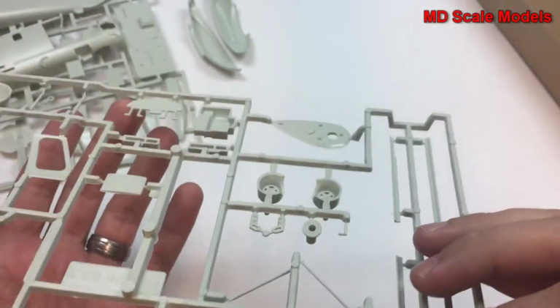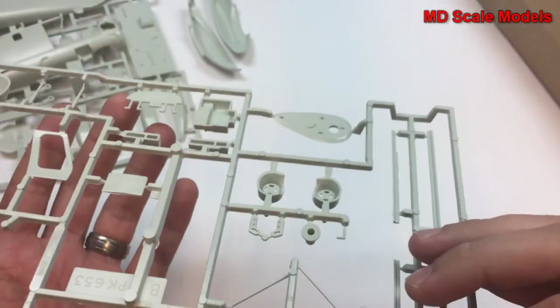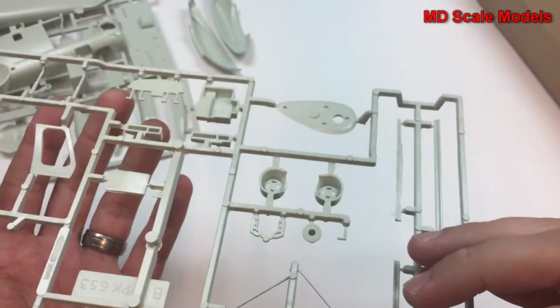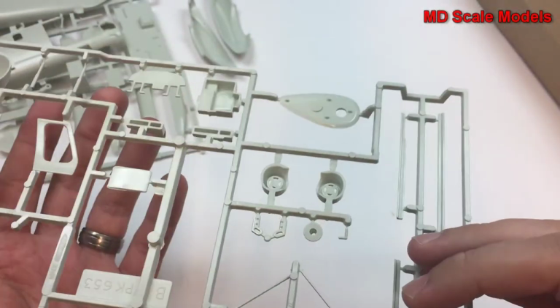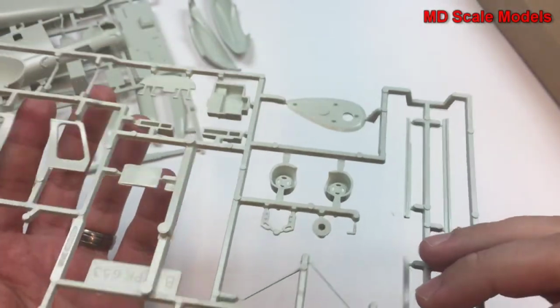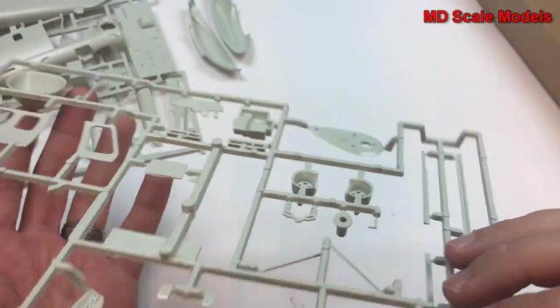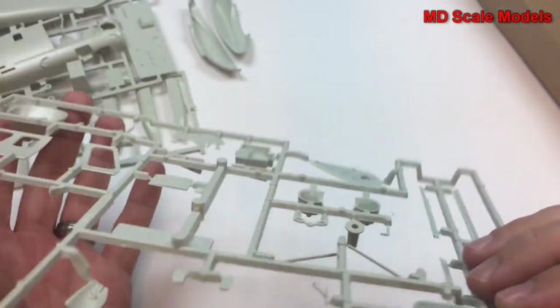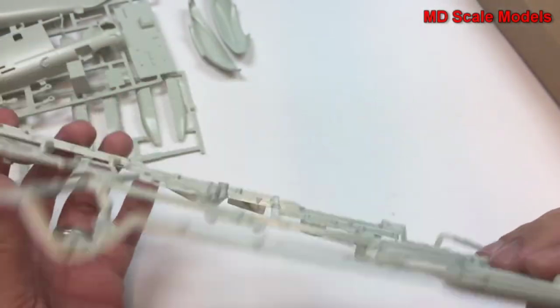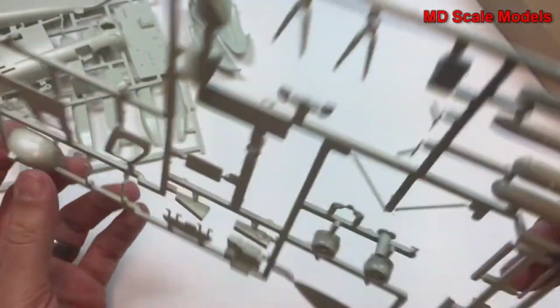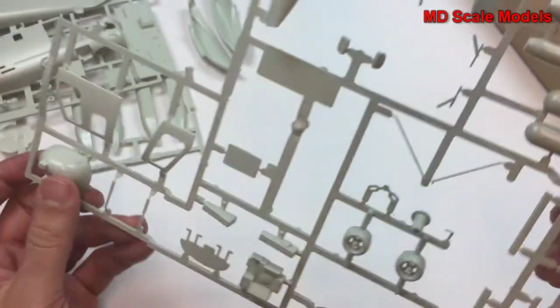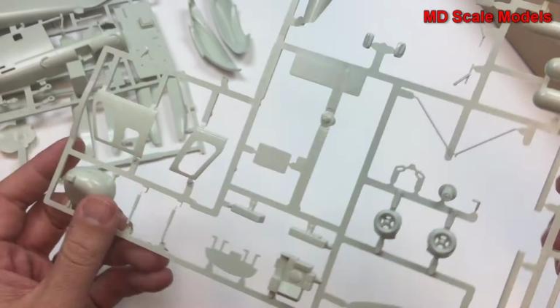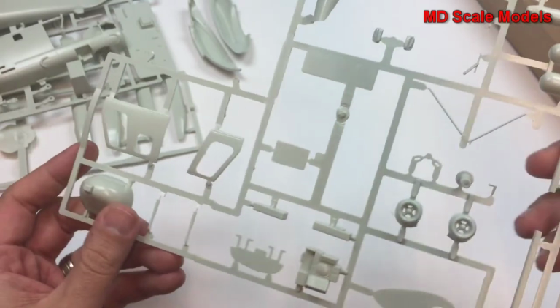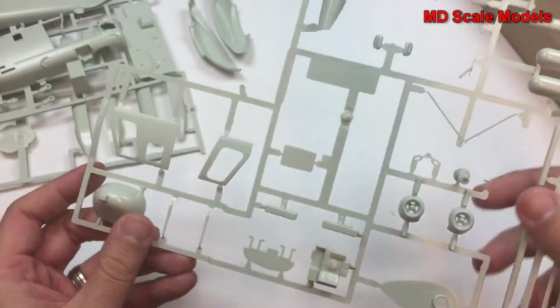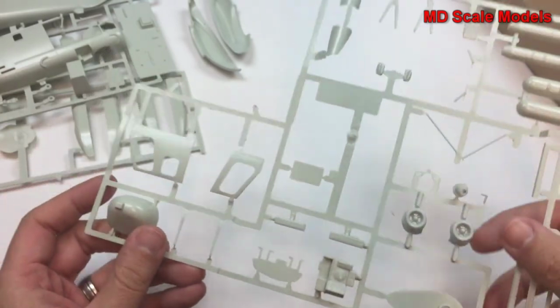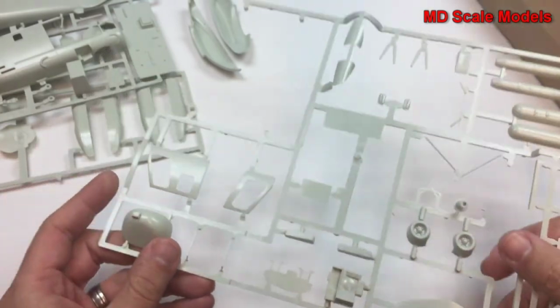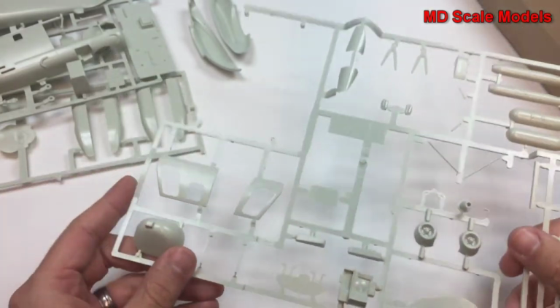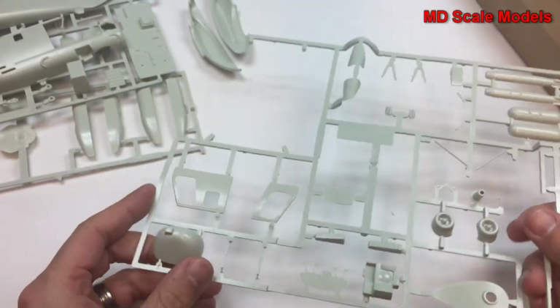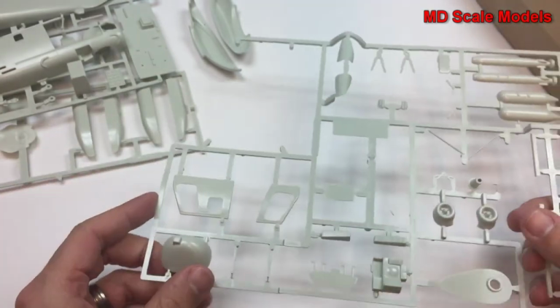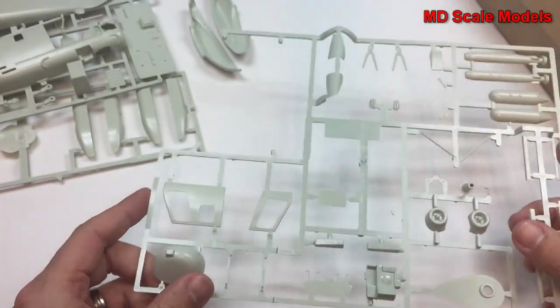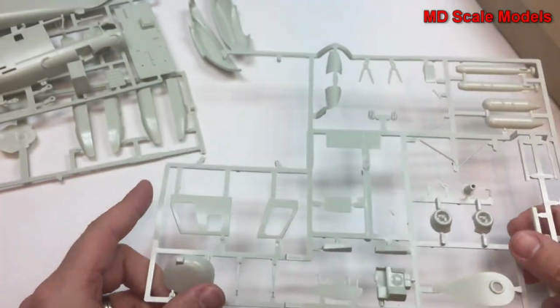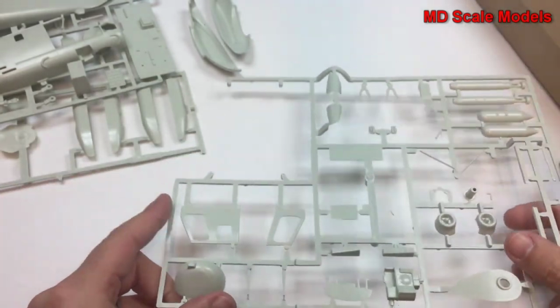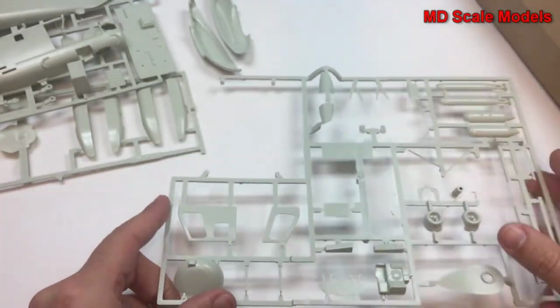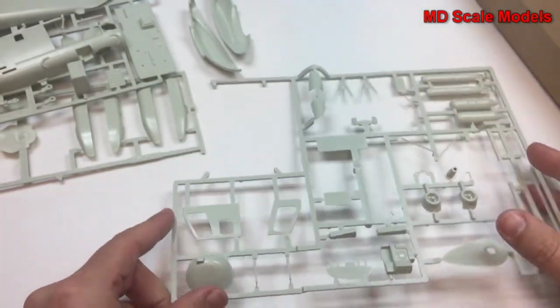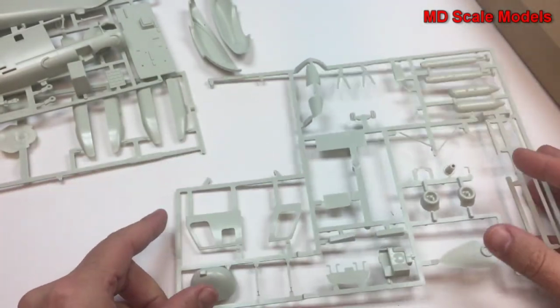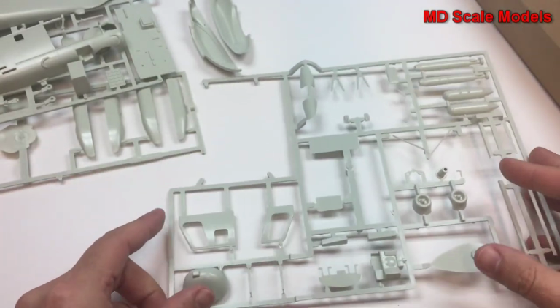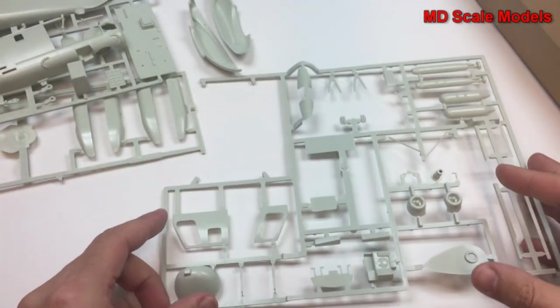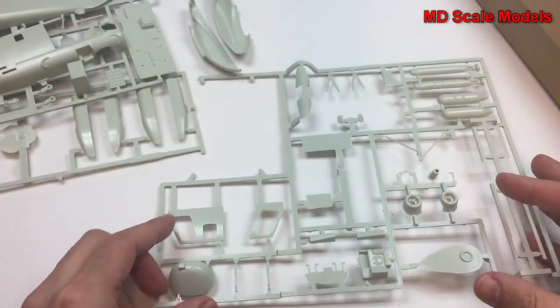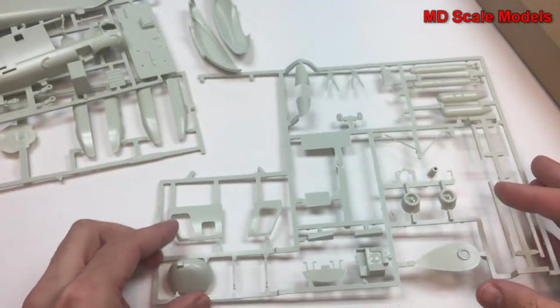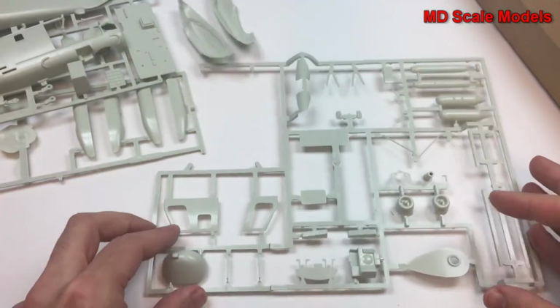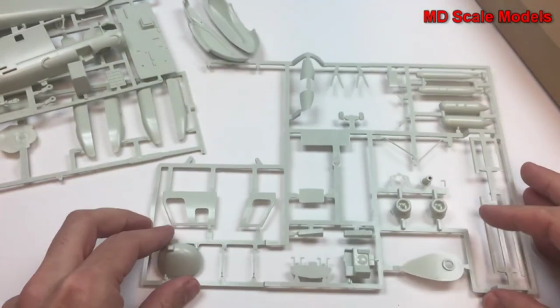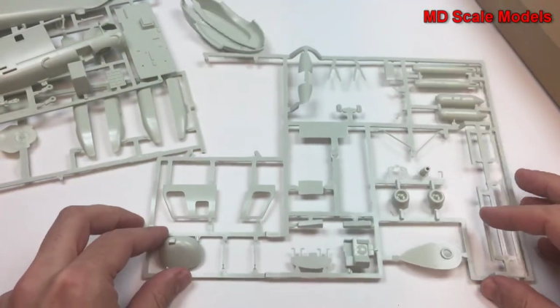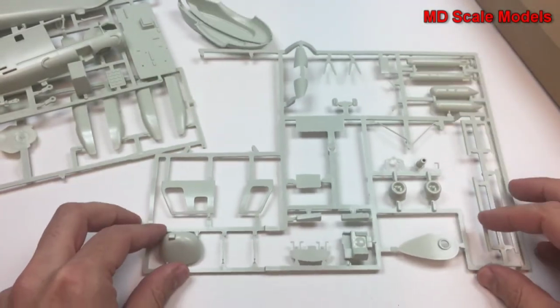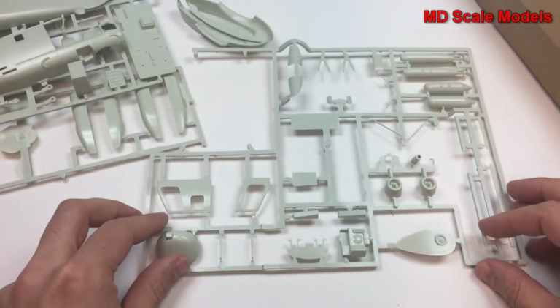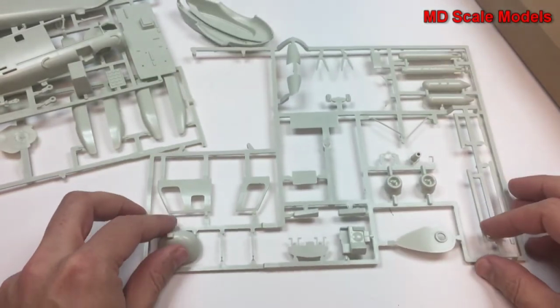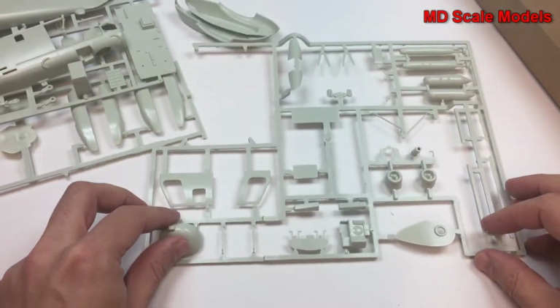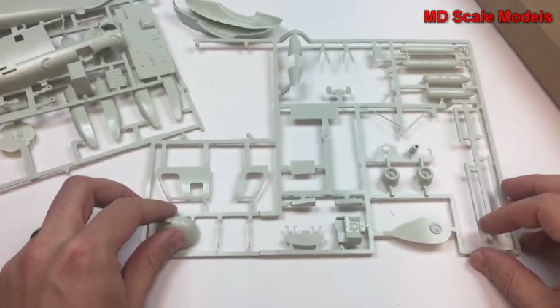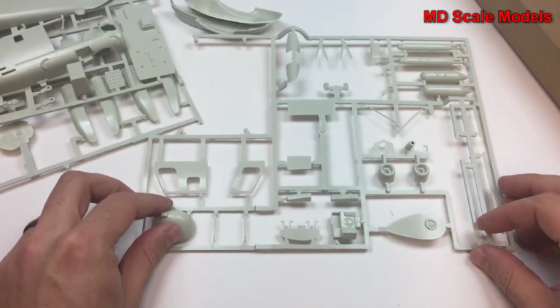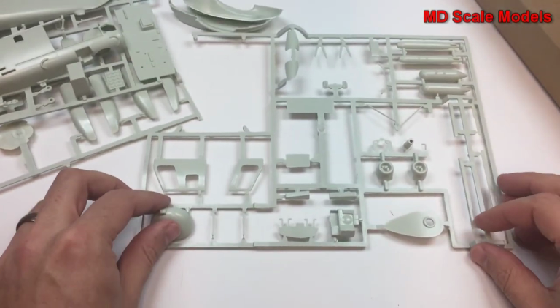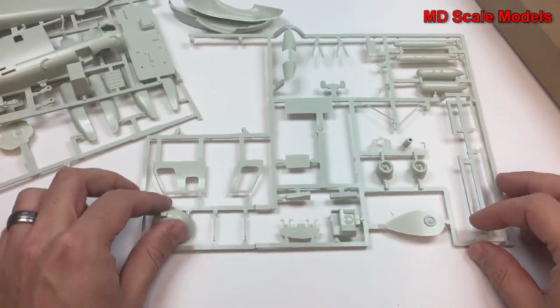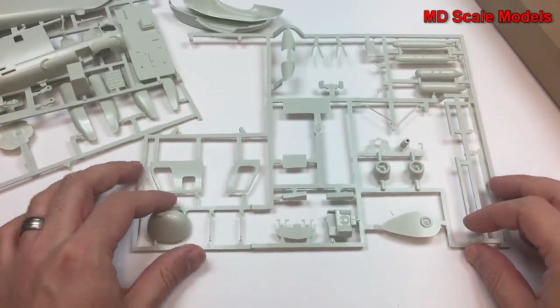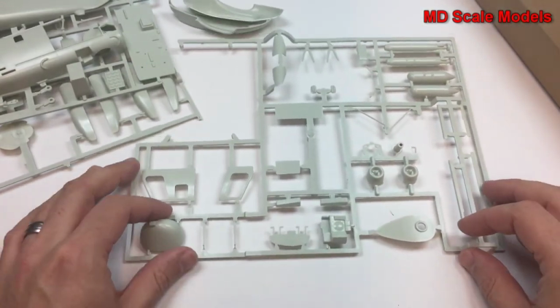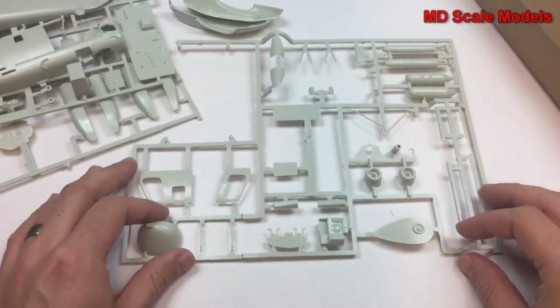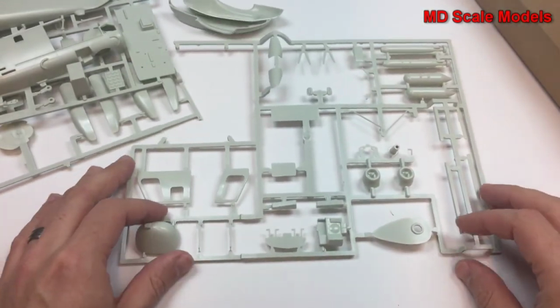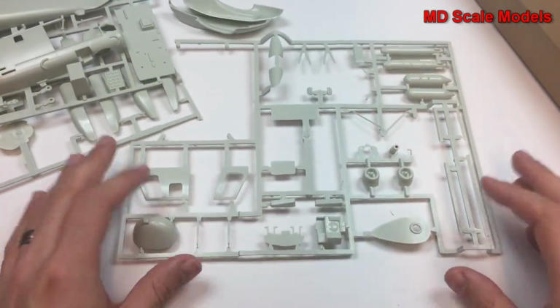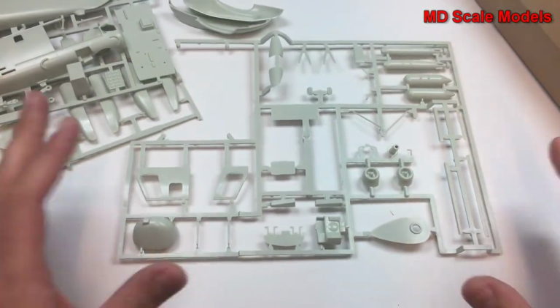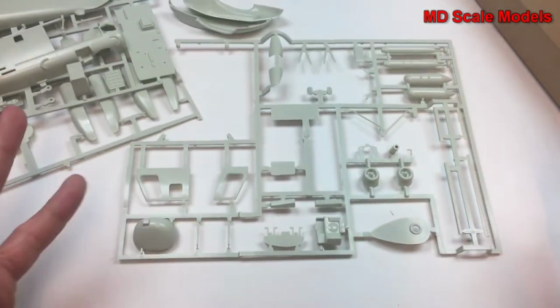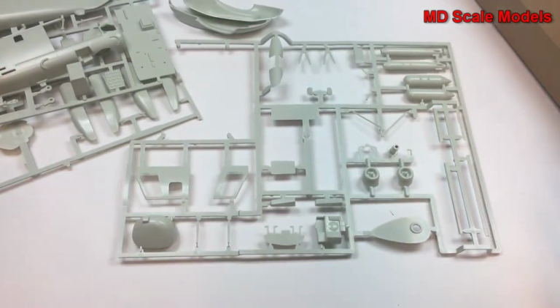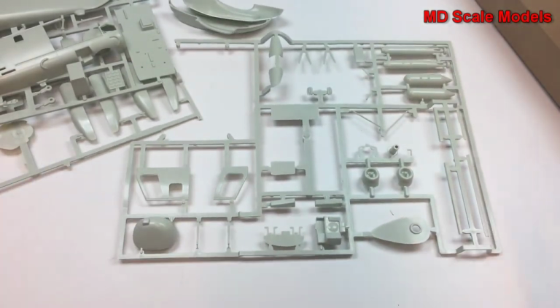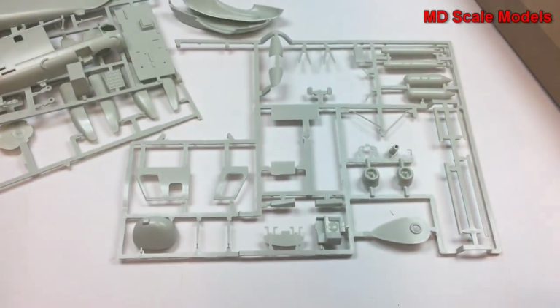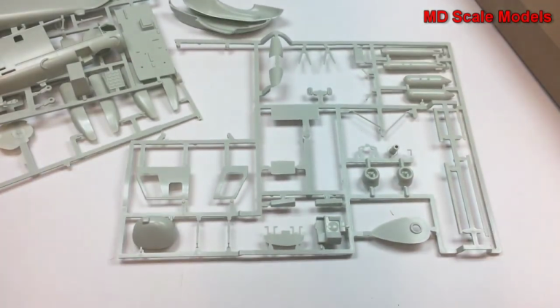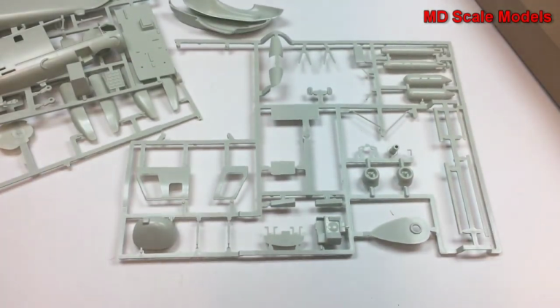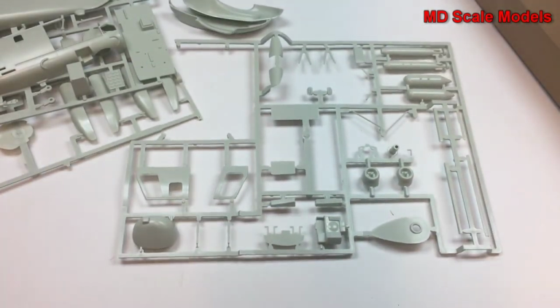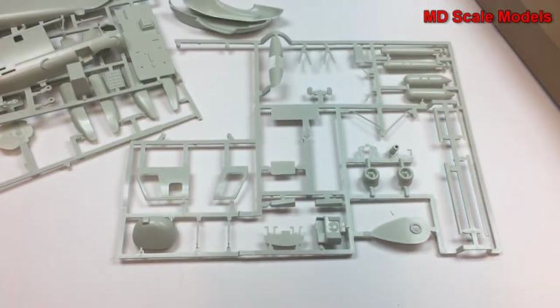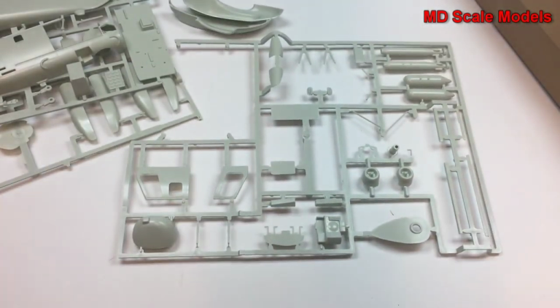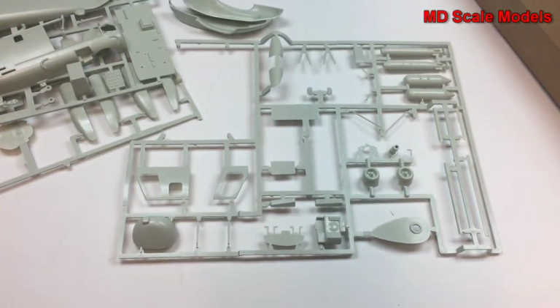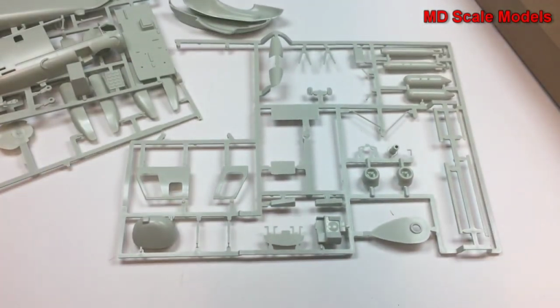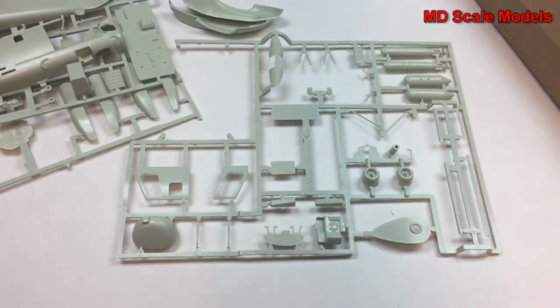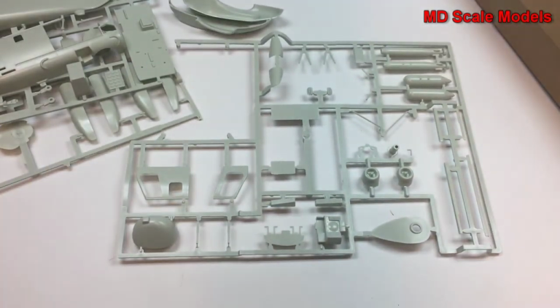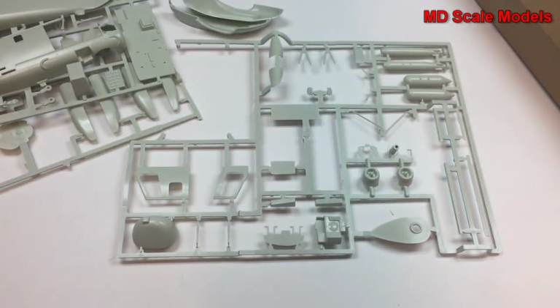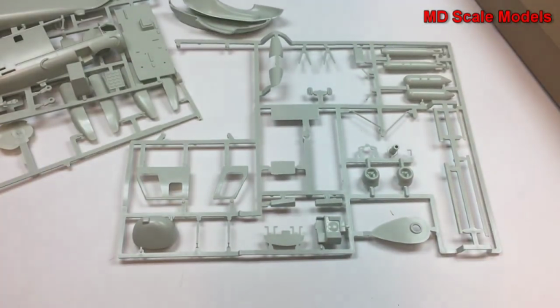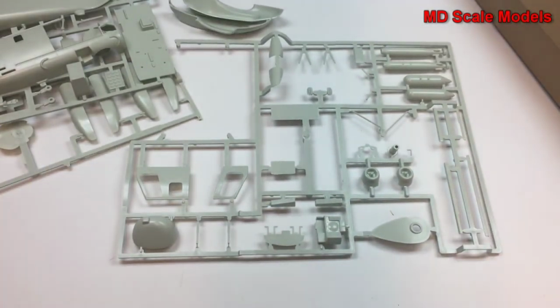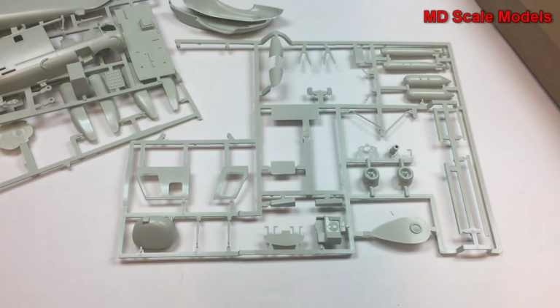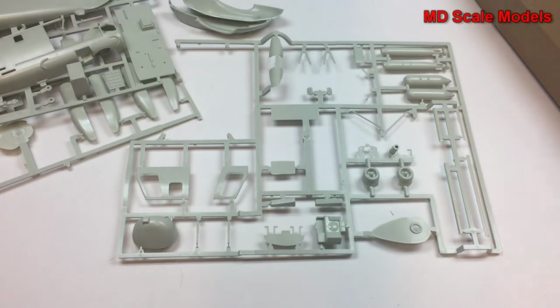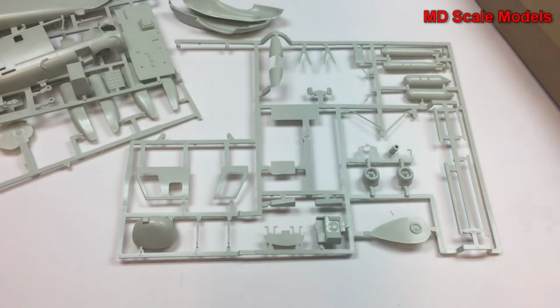So kind of disappointing overall. But at least it's almost a blank canvas to work with — good for scratch-building and adding your own details.